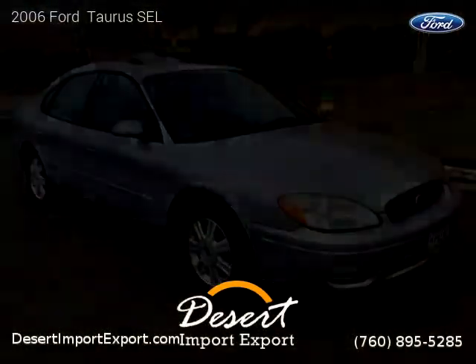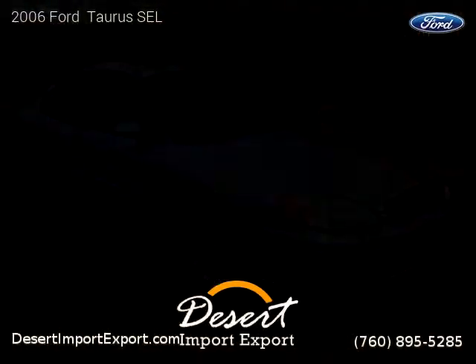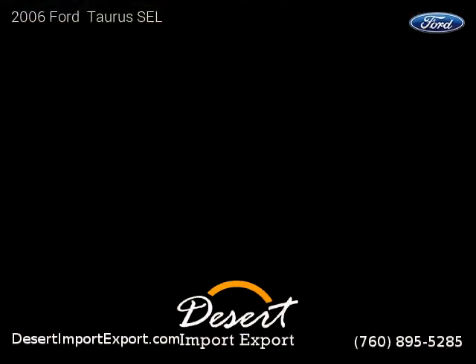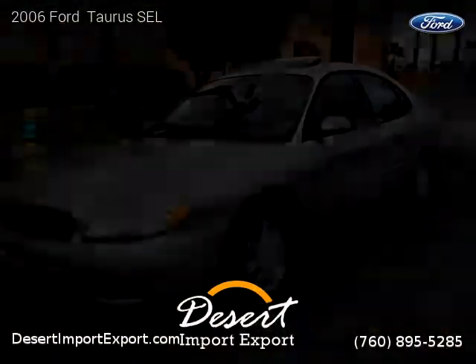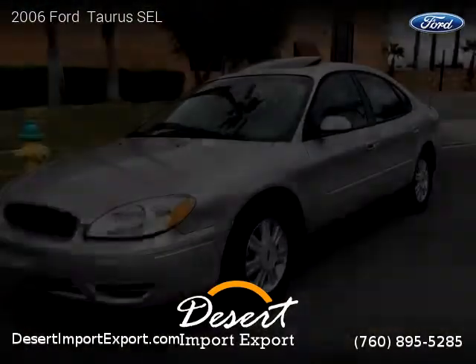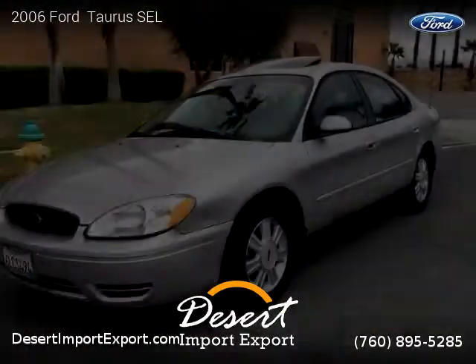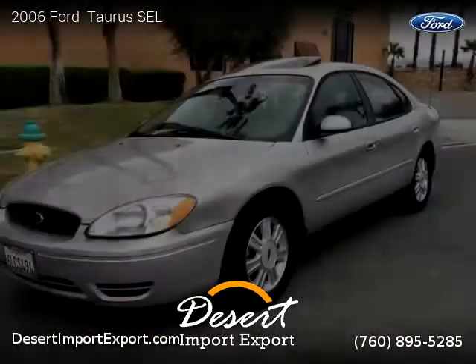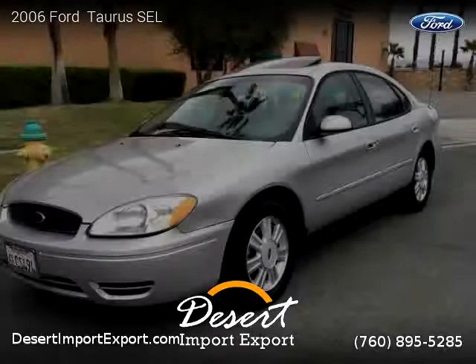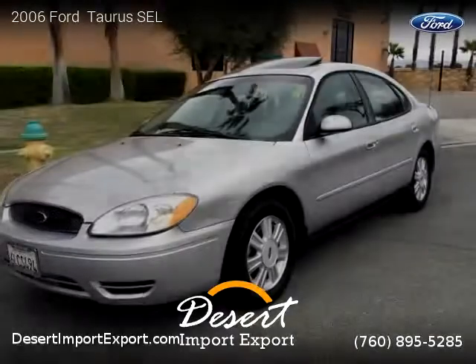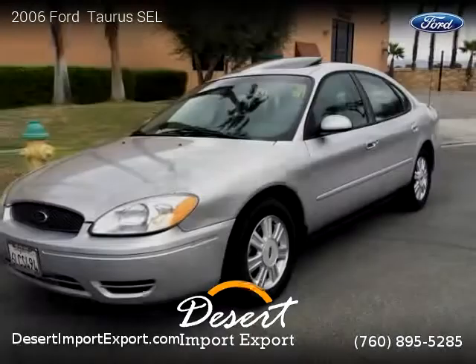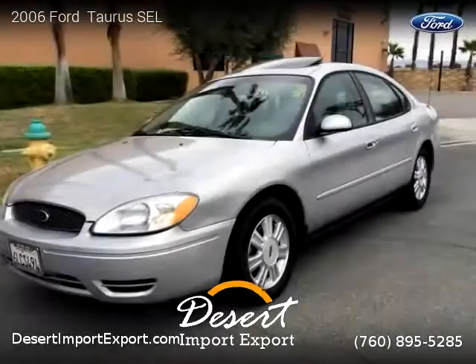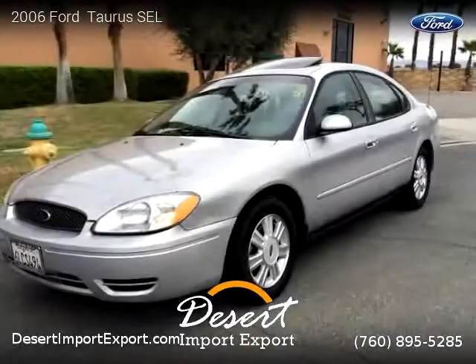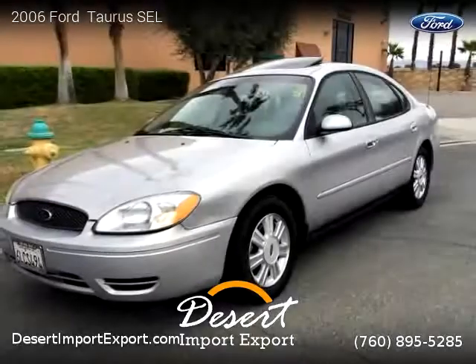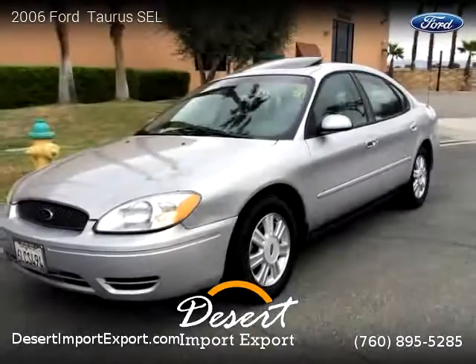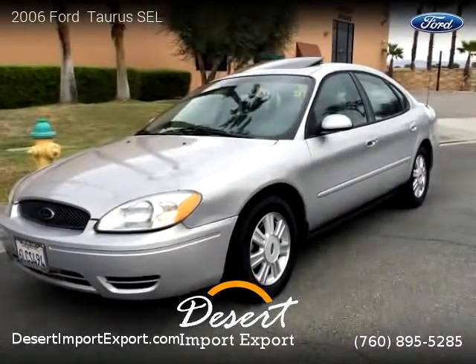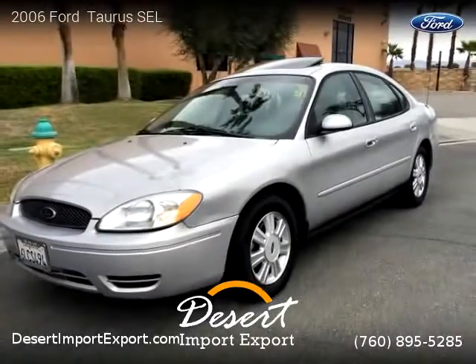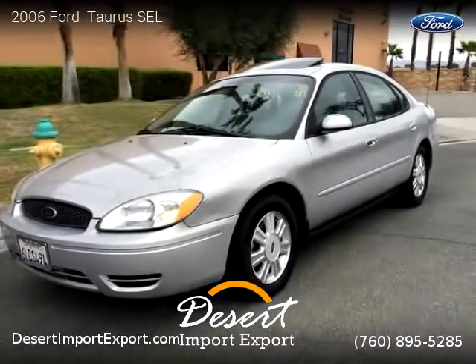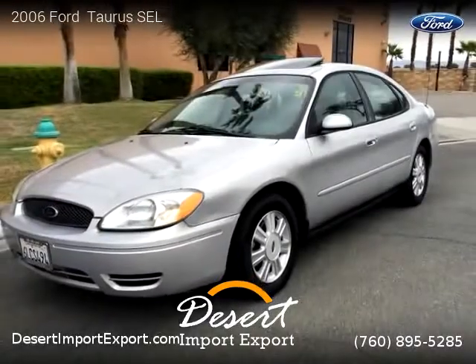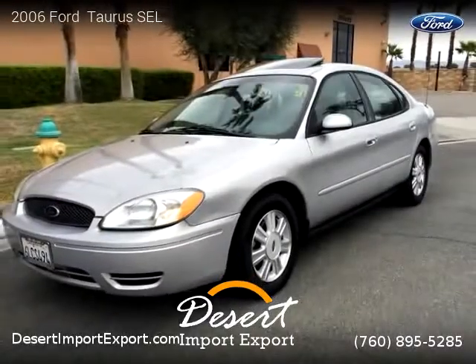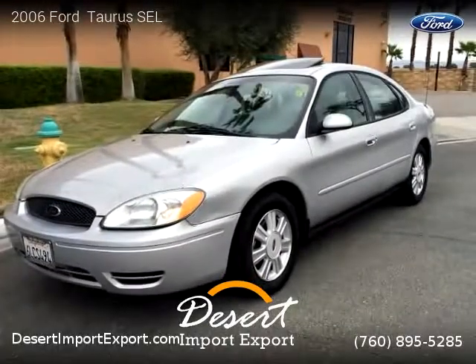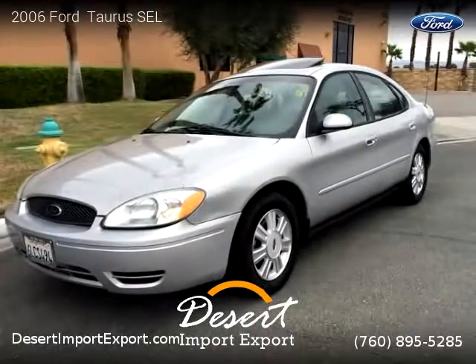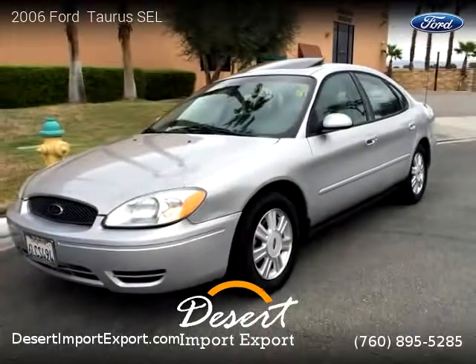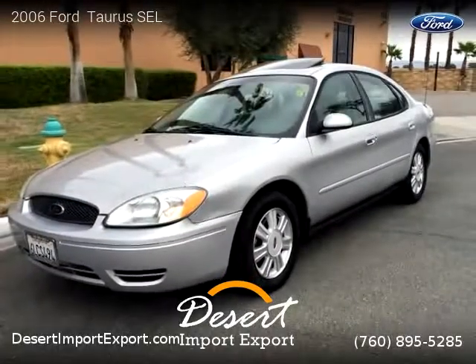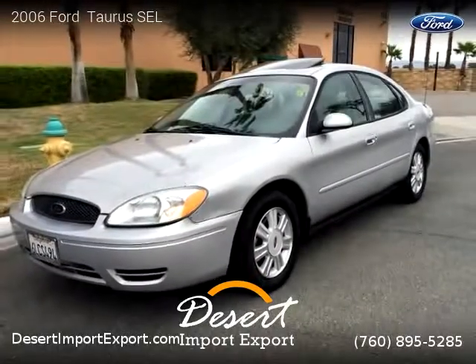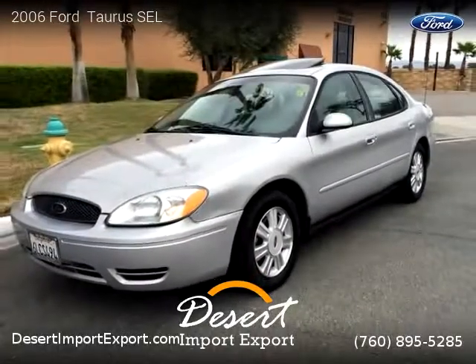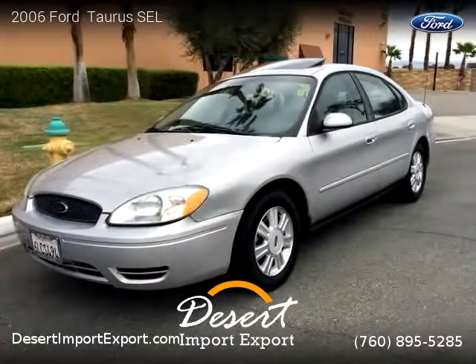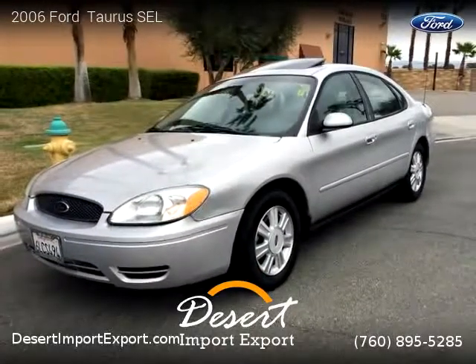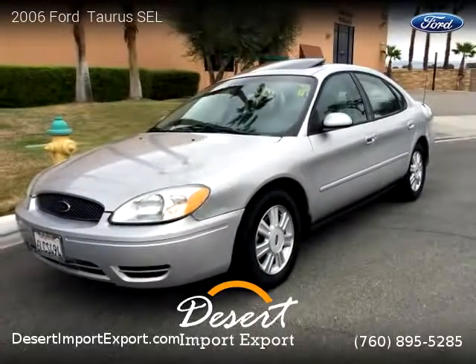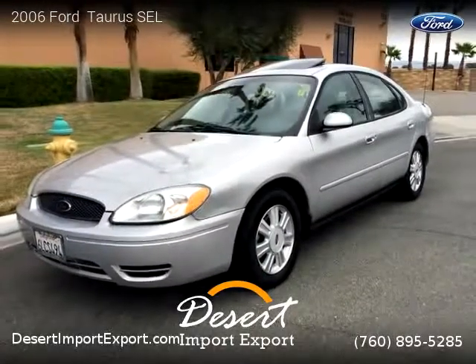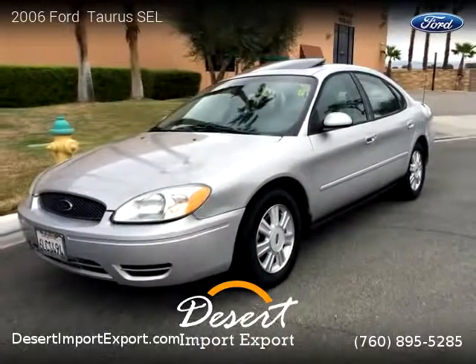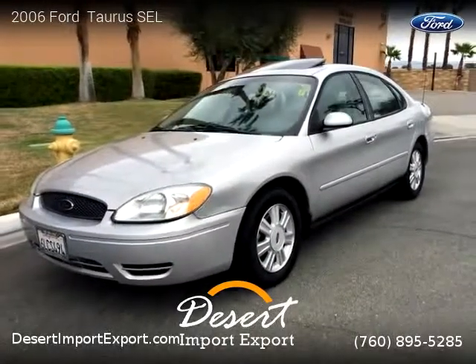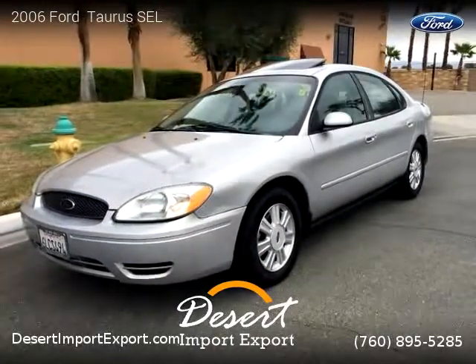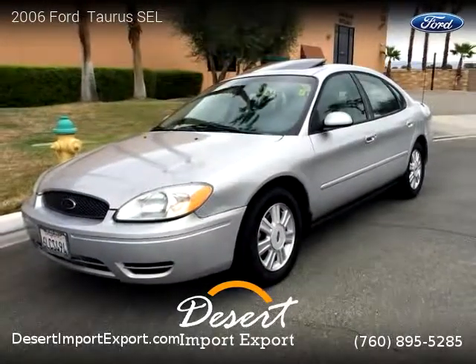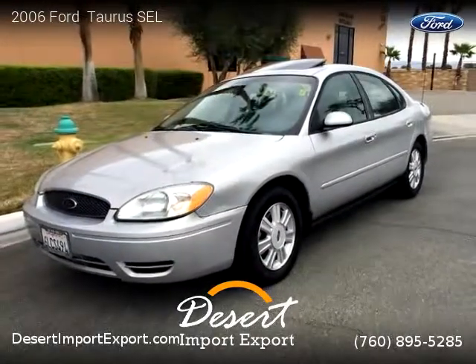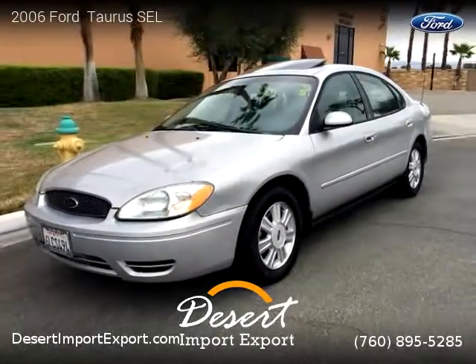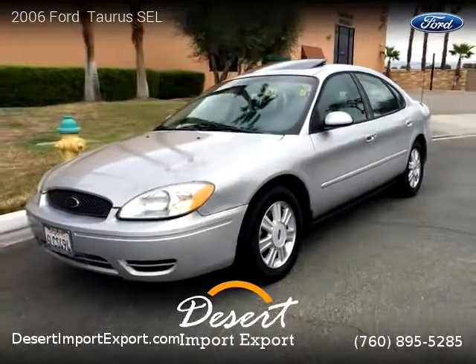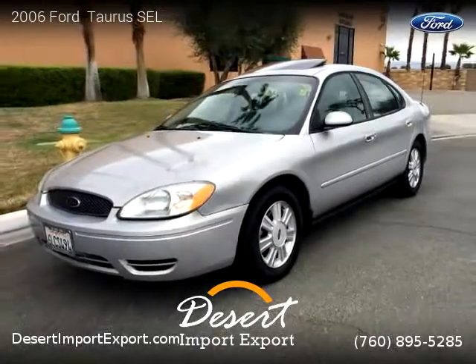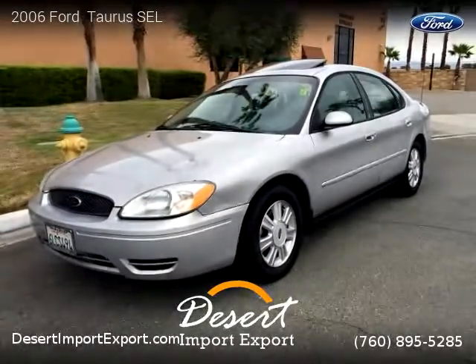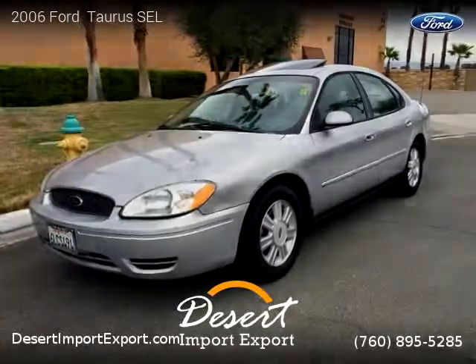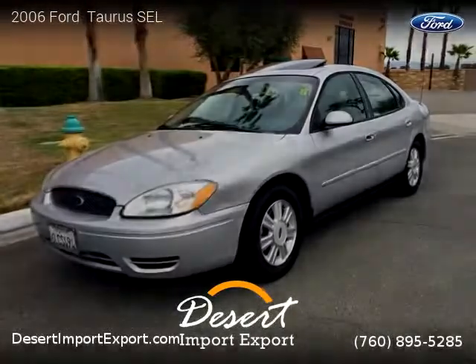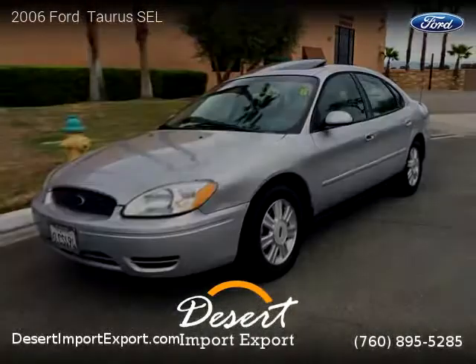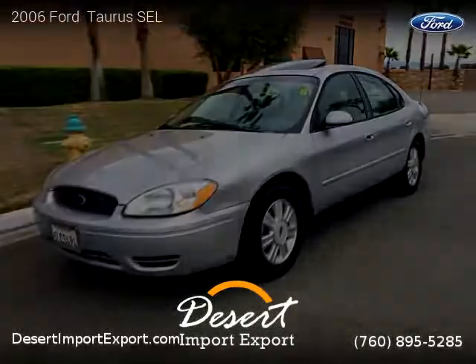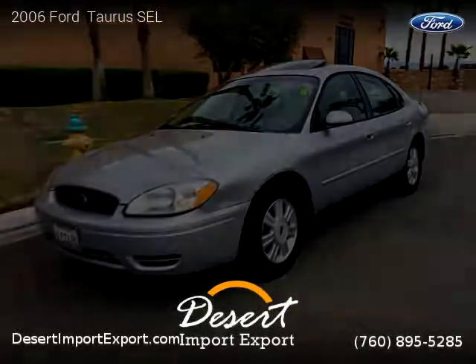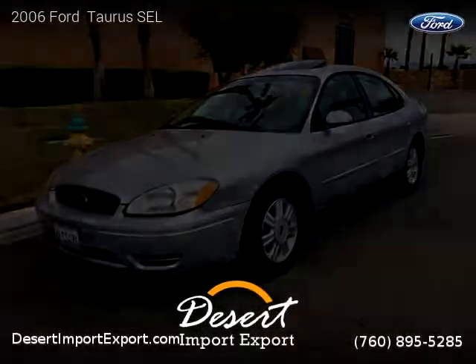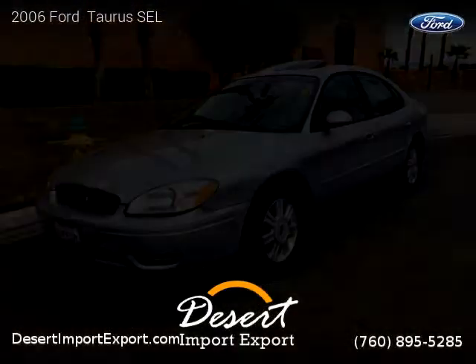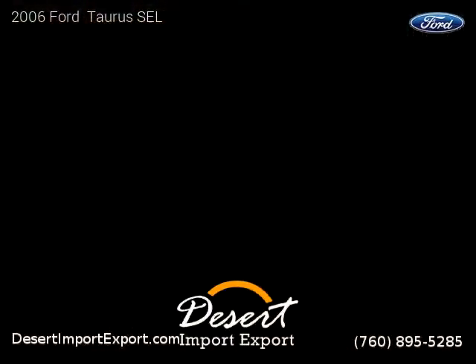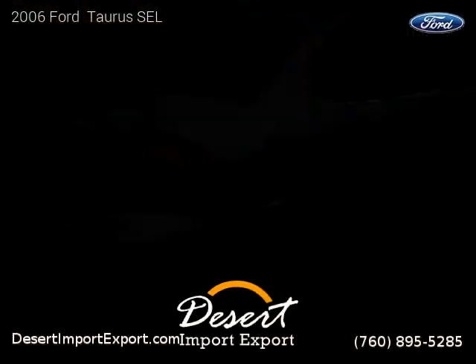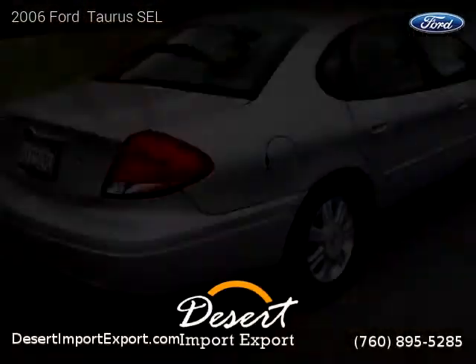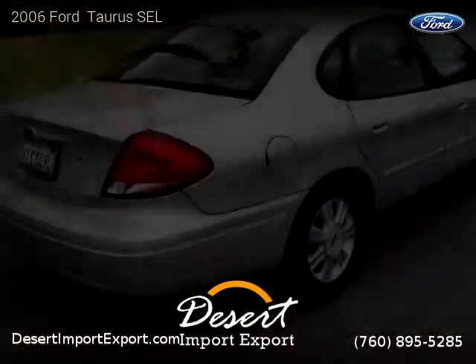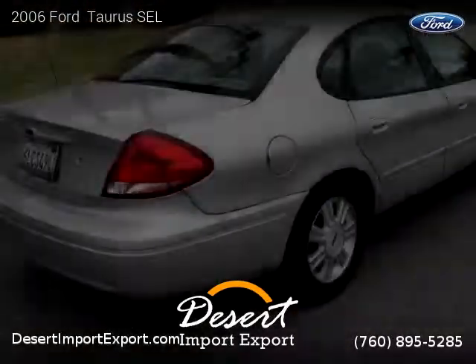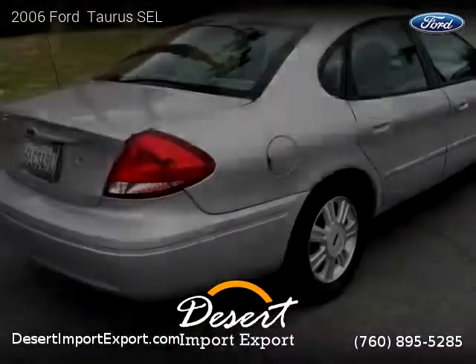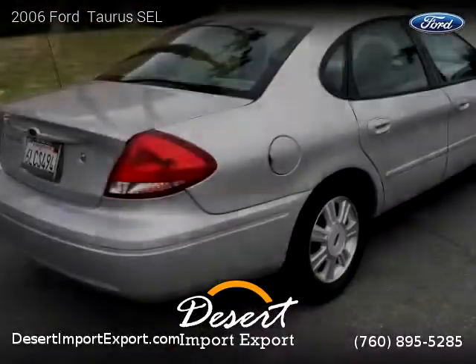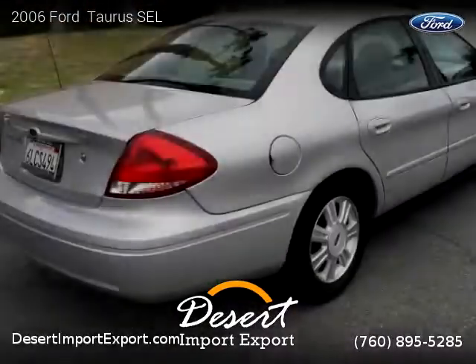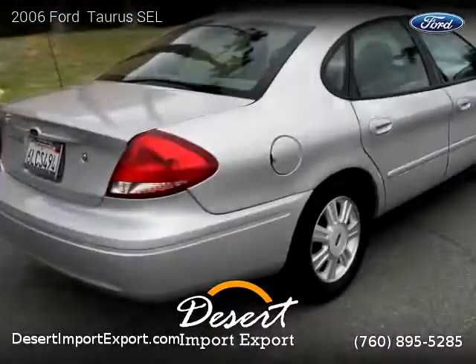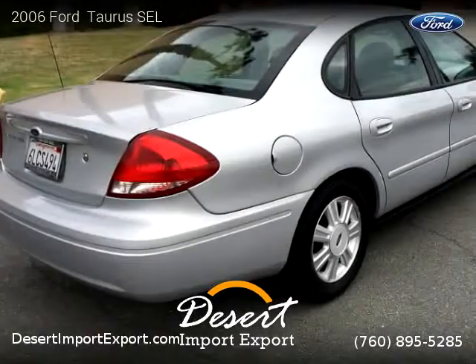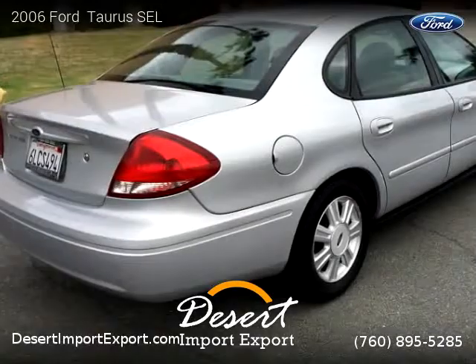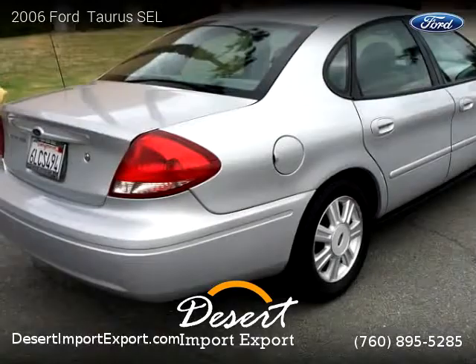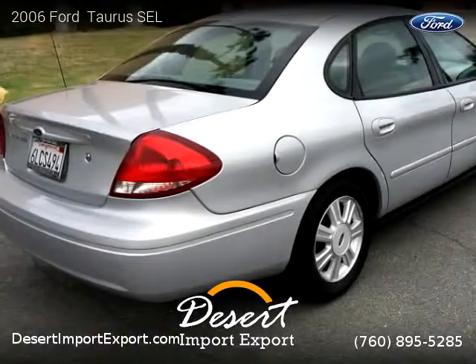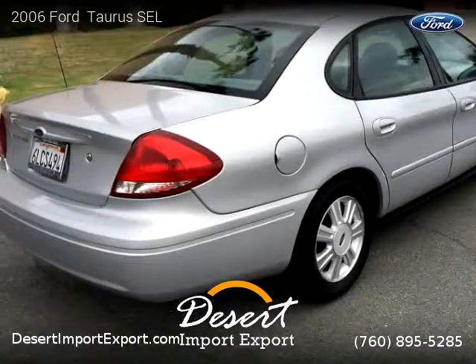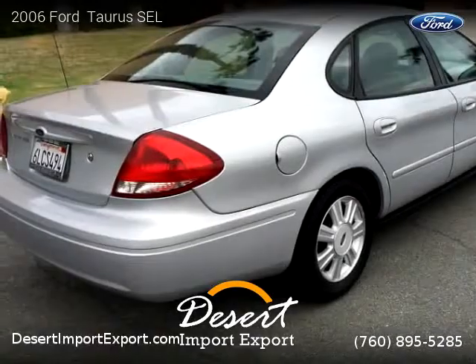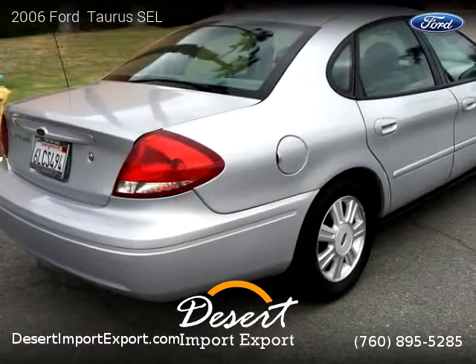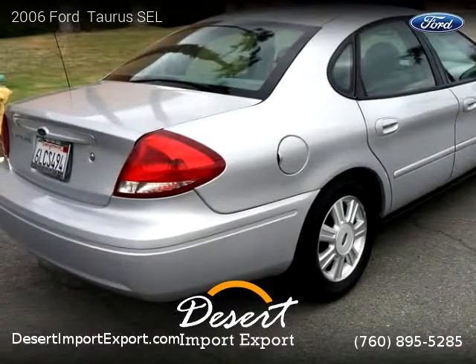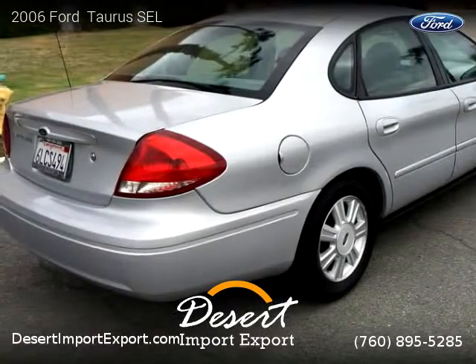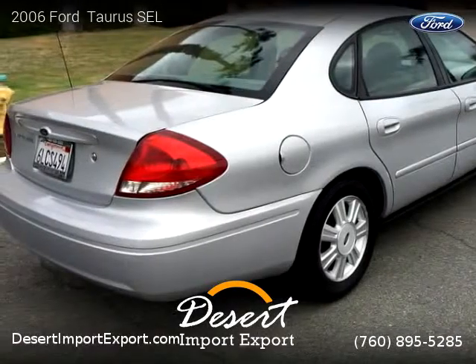This Ford is a four-door vehicle with six cylinders. This vehicle is for sale for only $3,500.